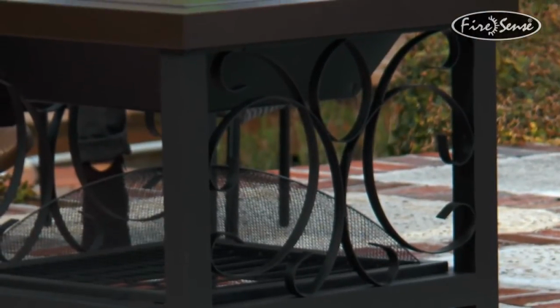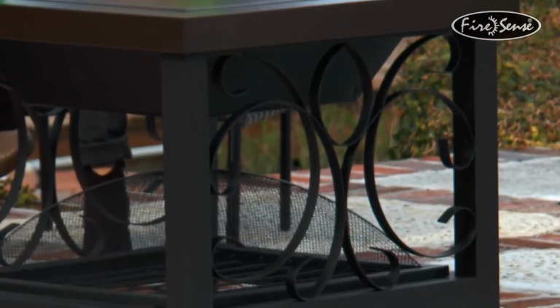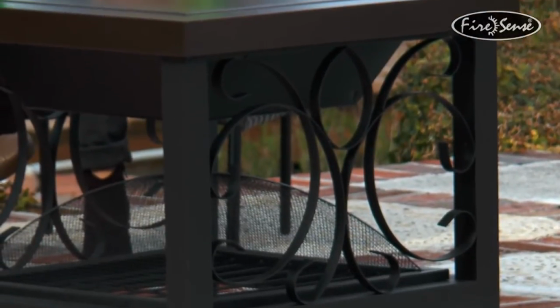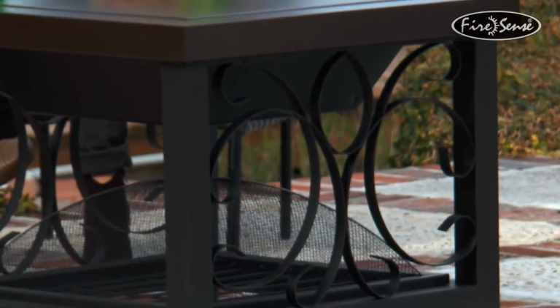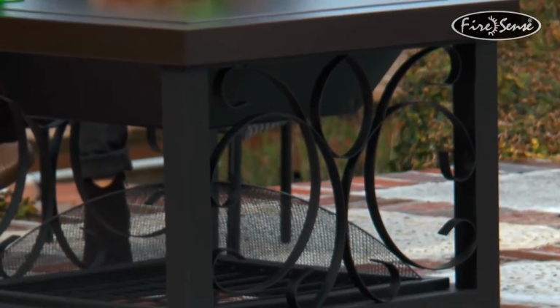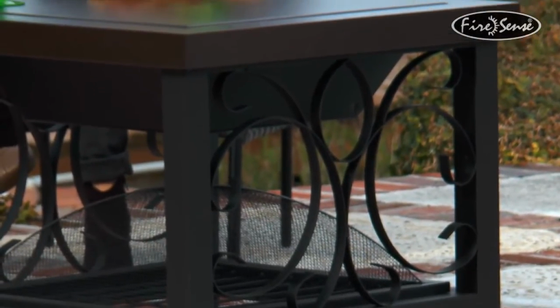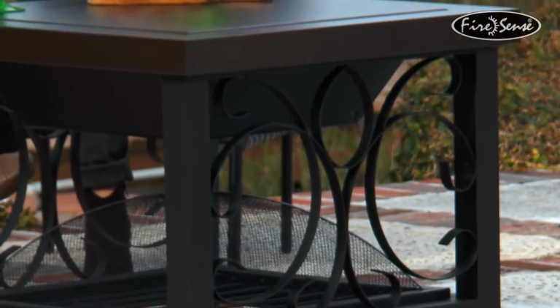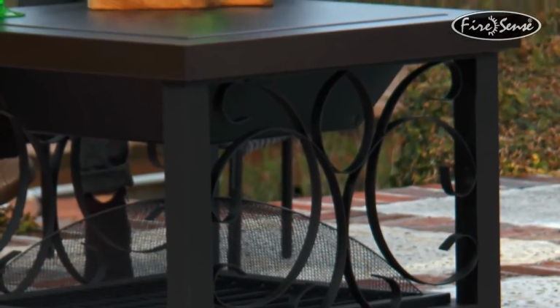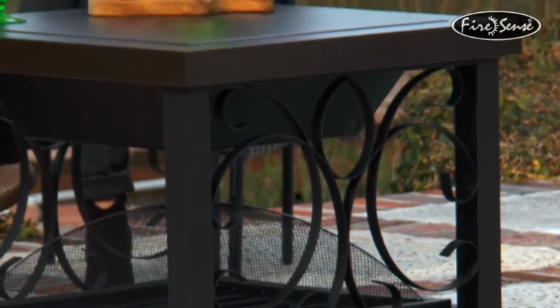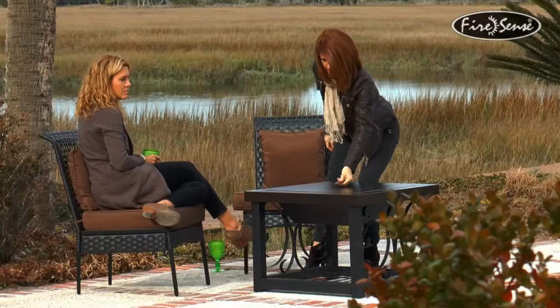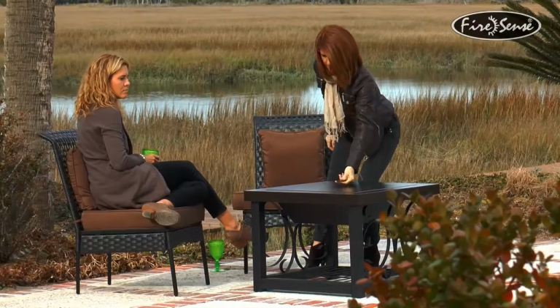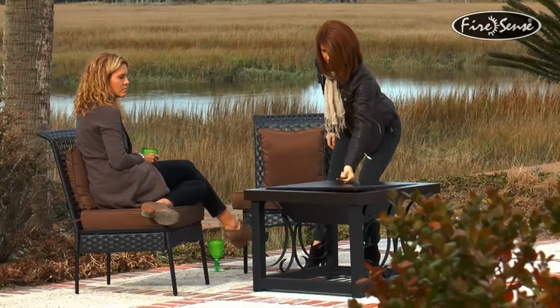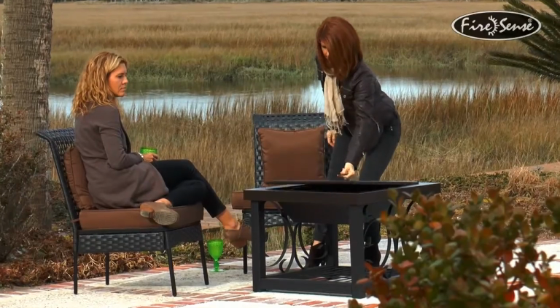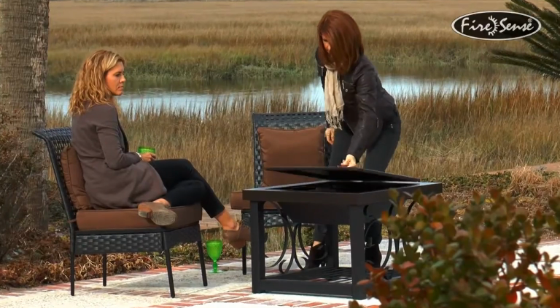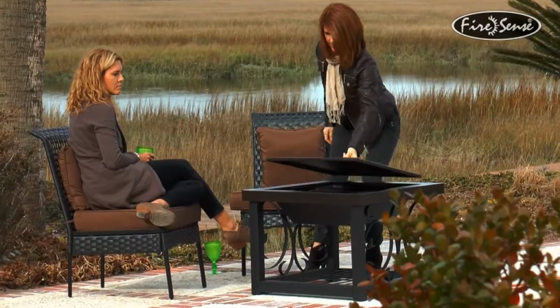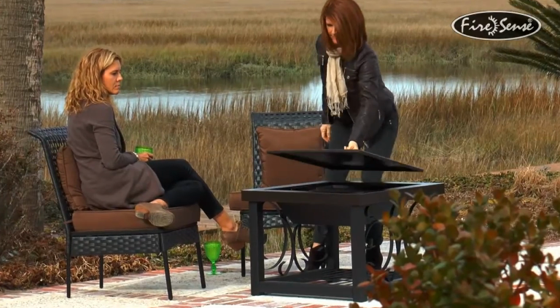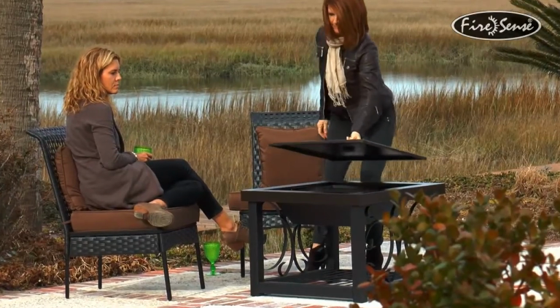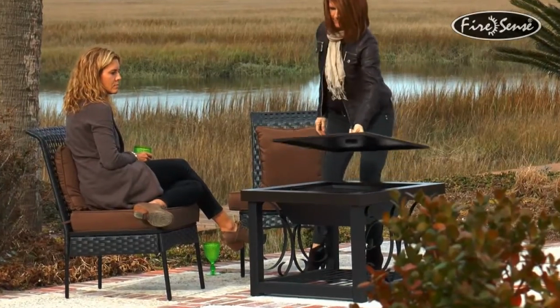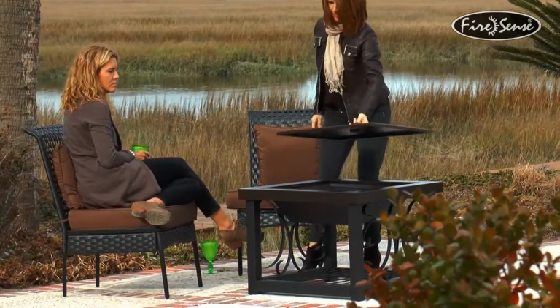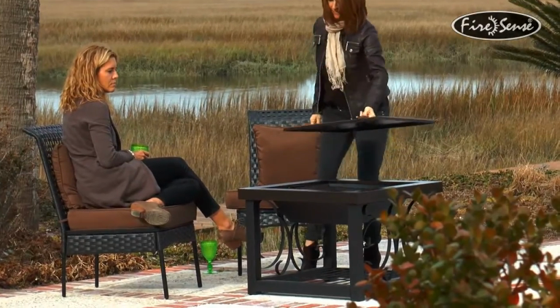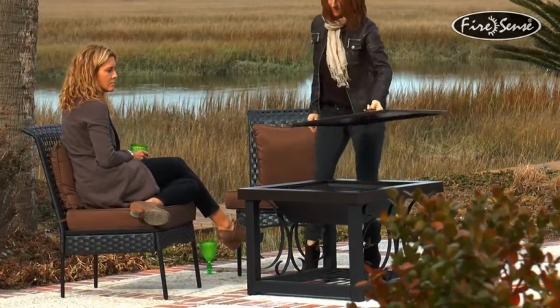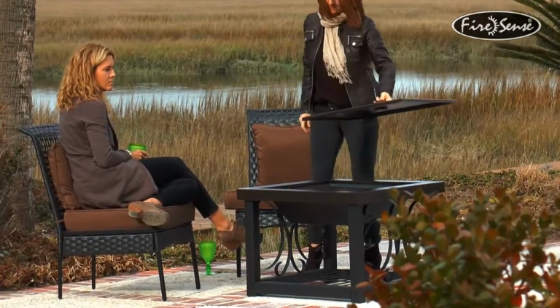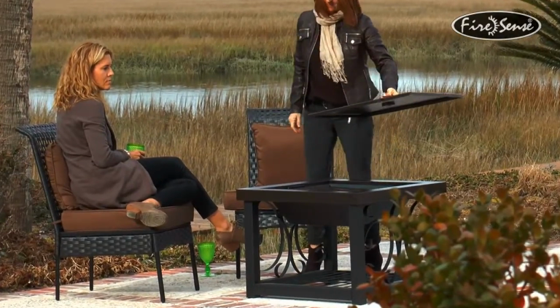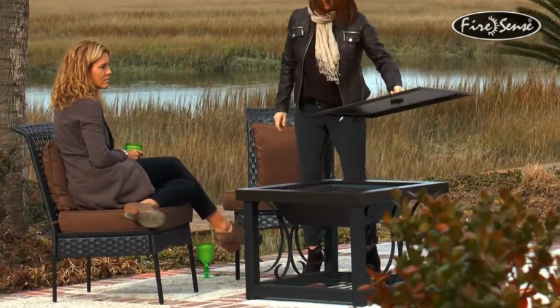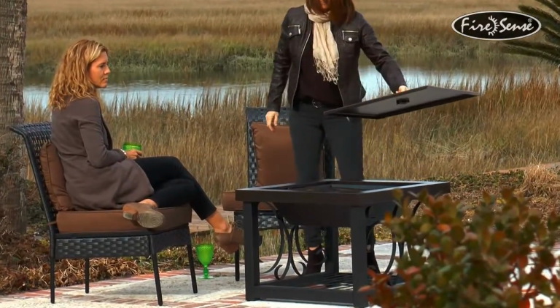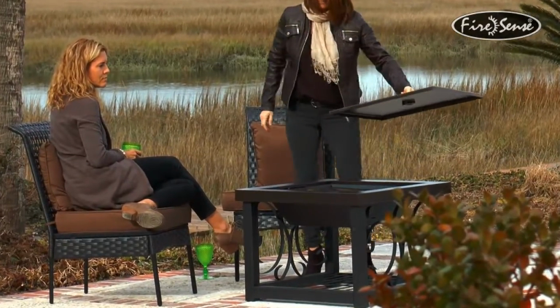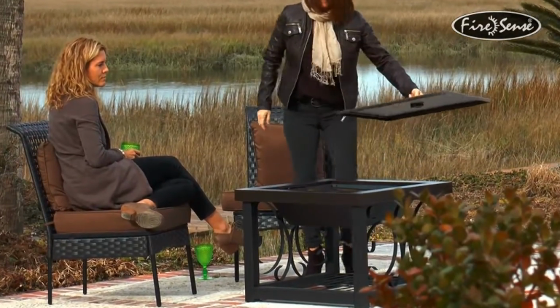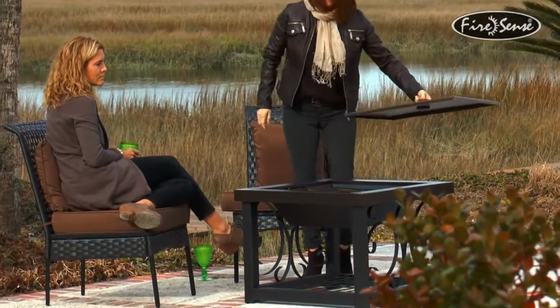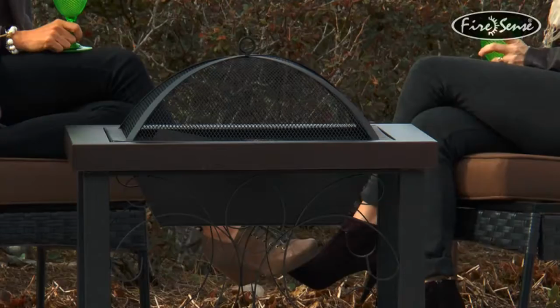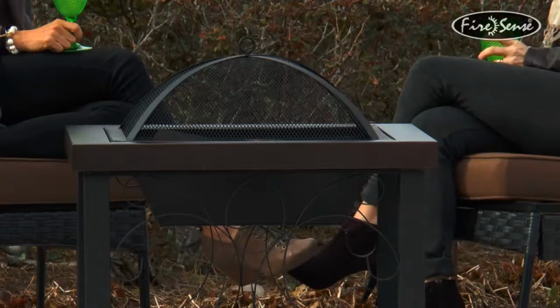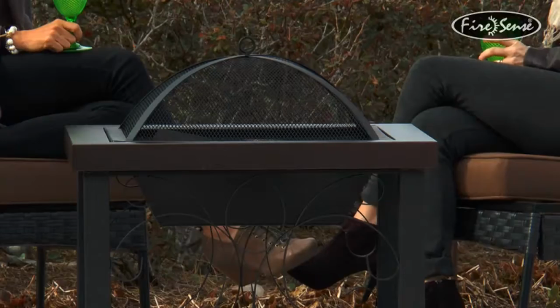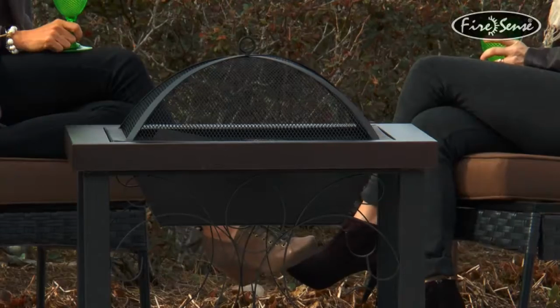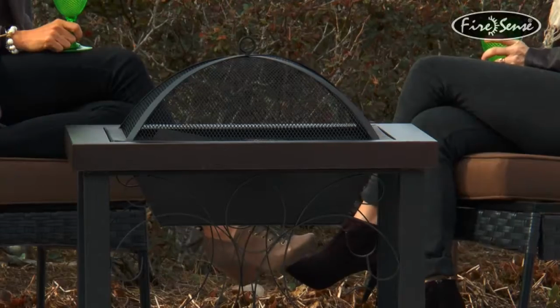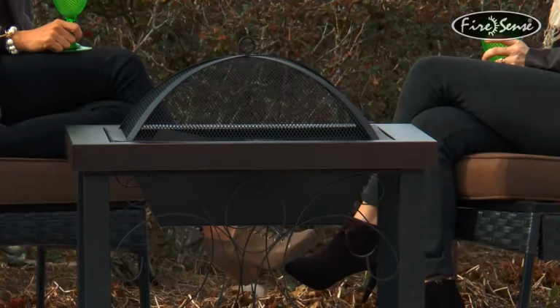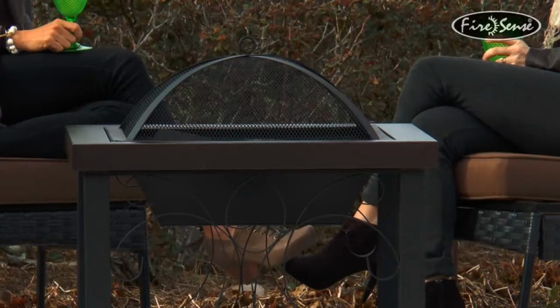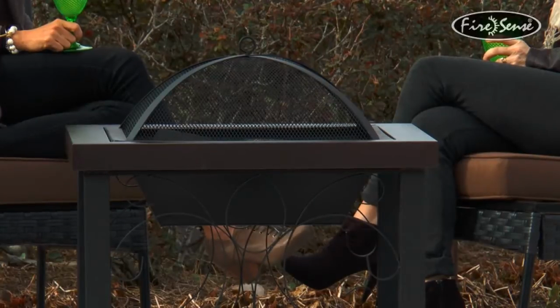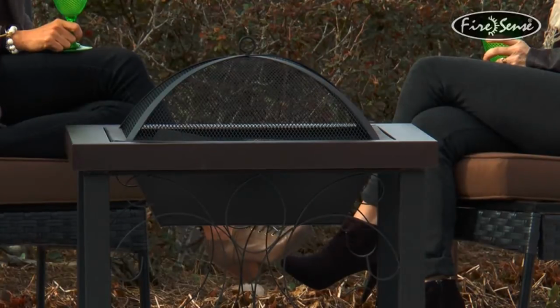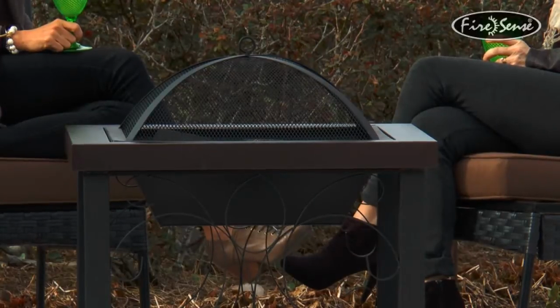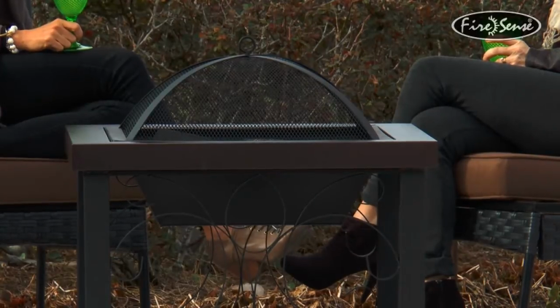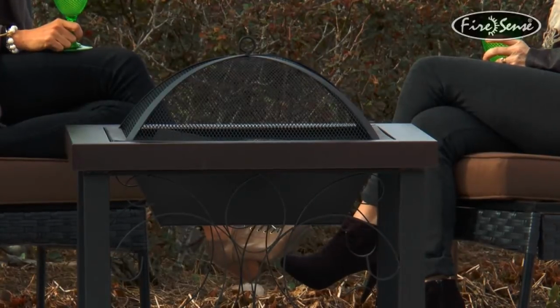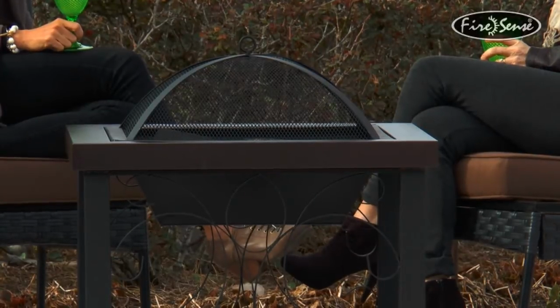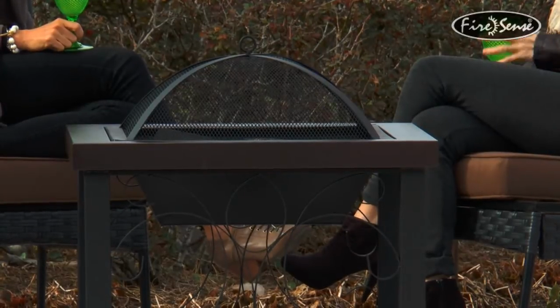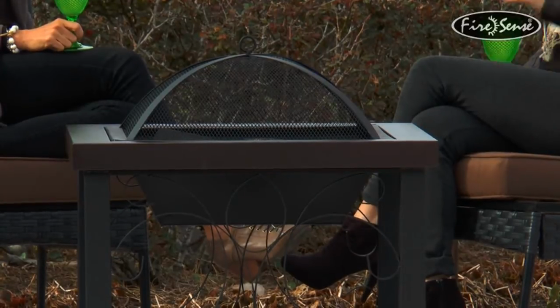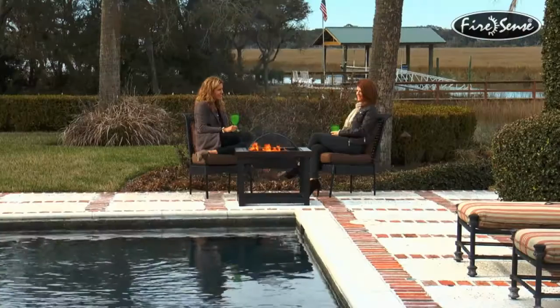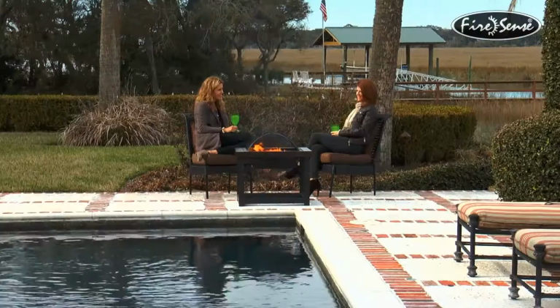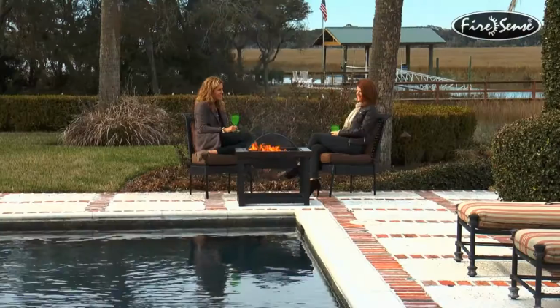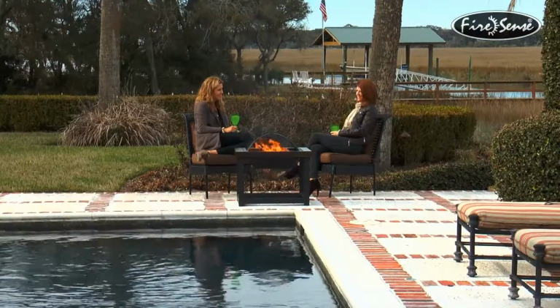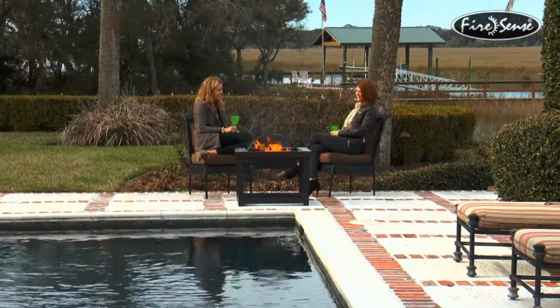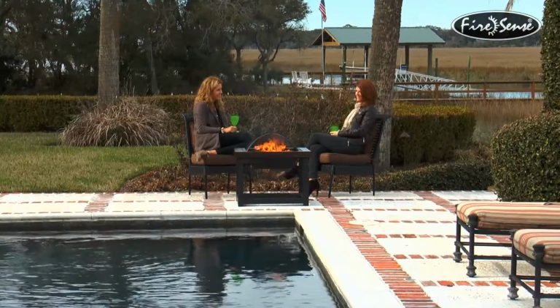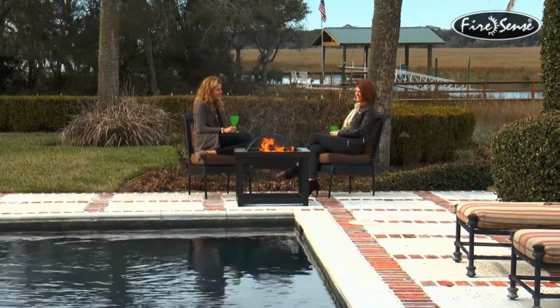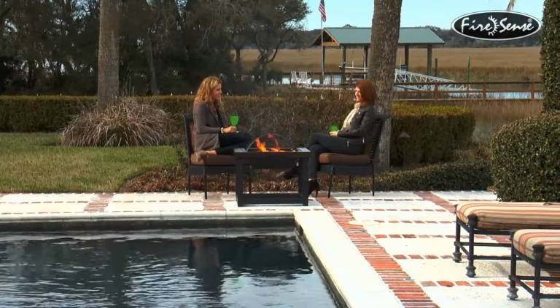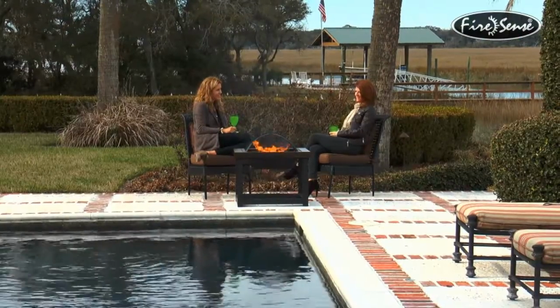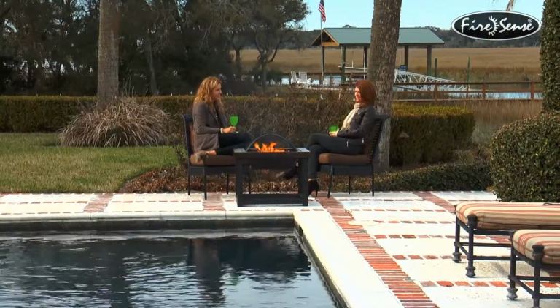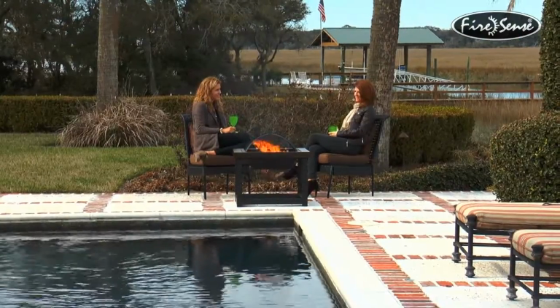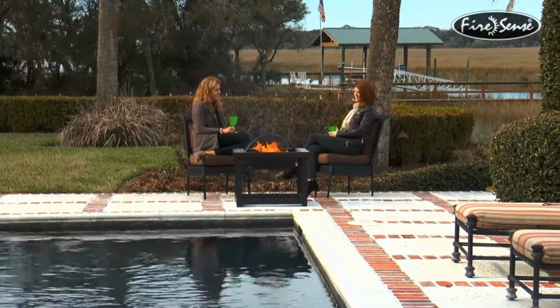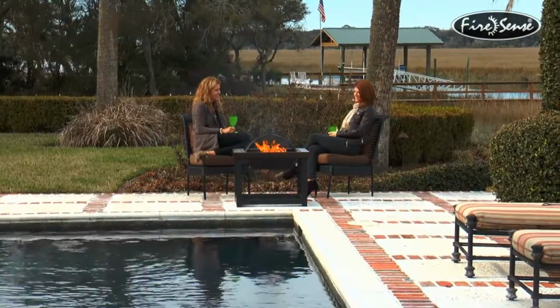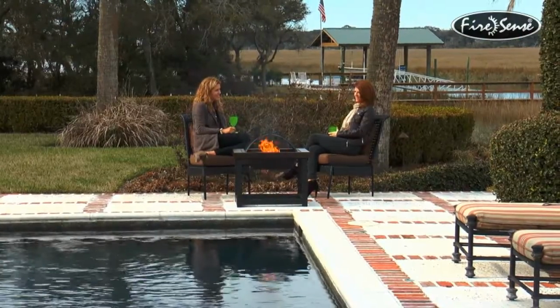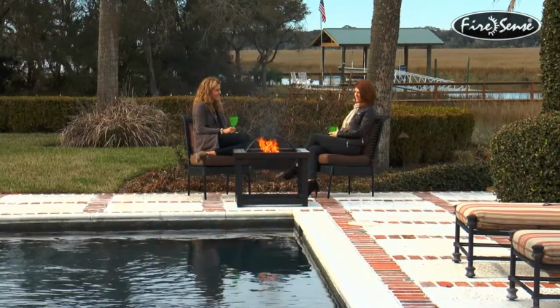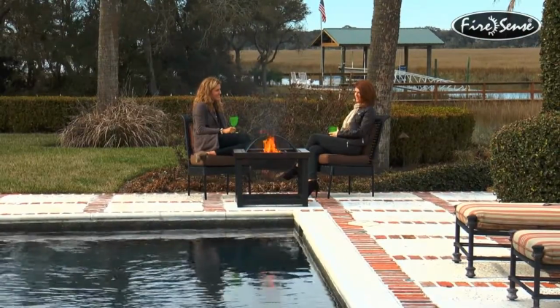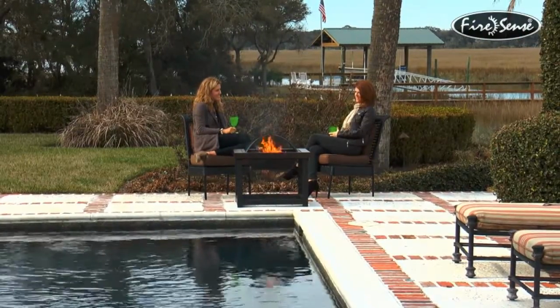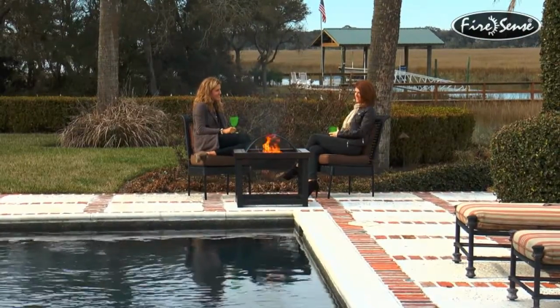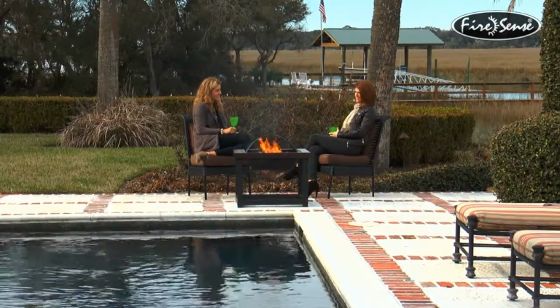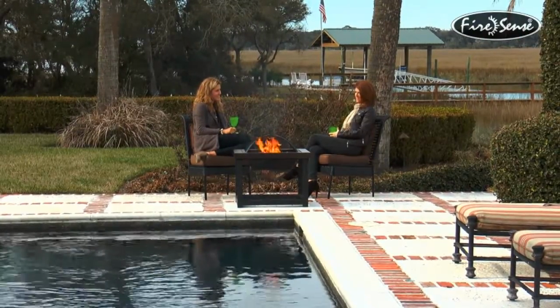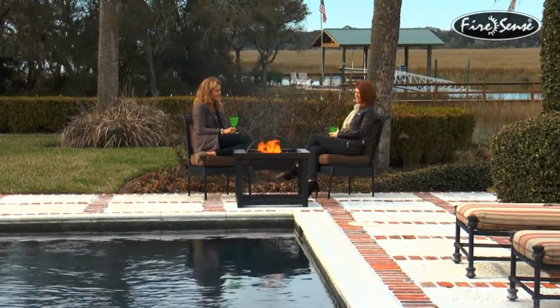The steel cover easily converts this fire pit into the perfect cocktail table companion to any patio furniture group.